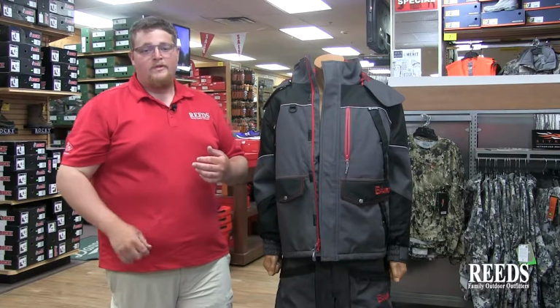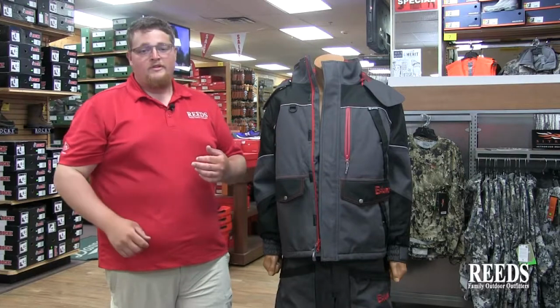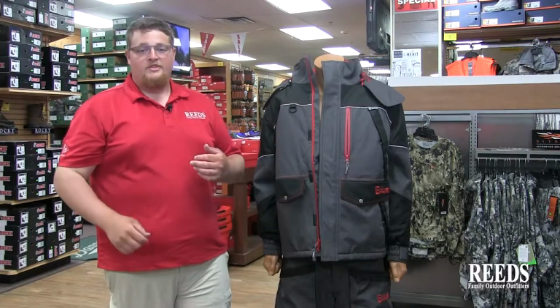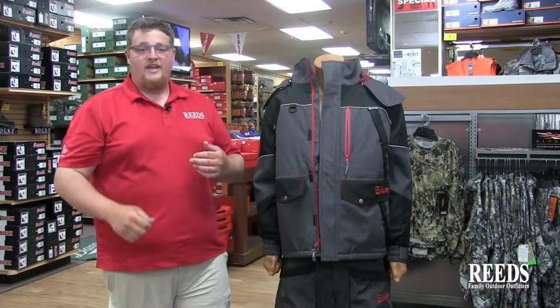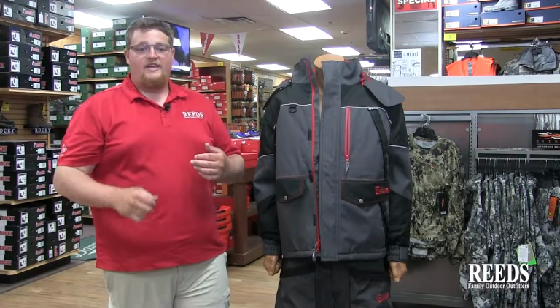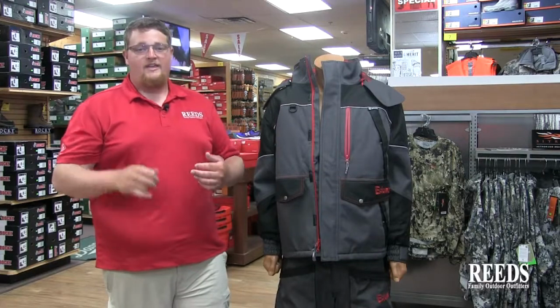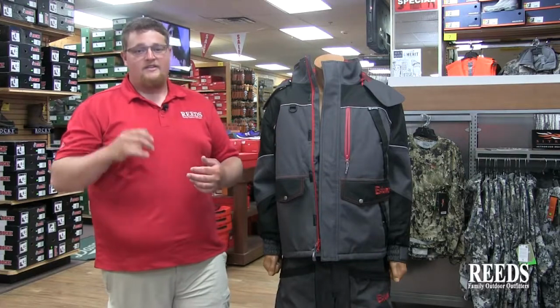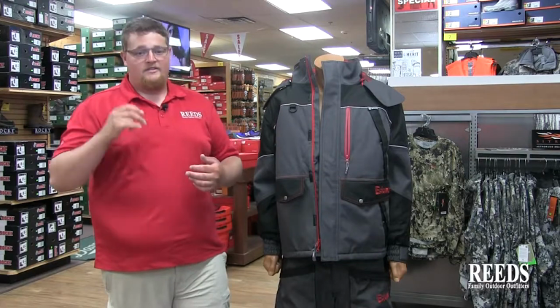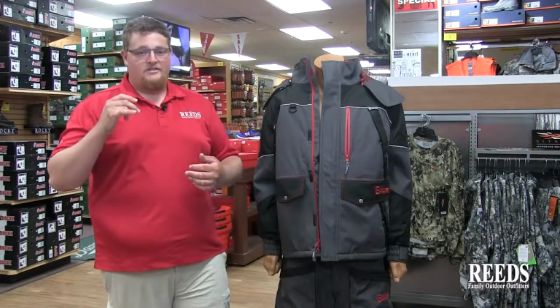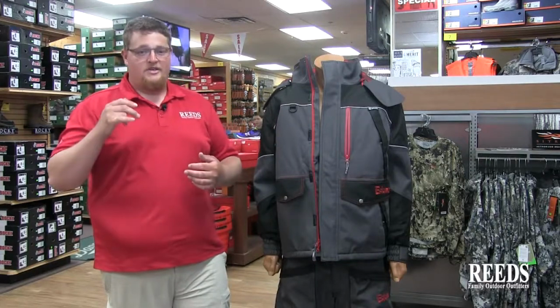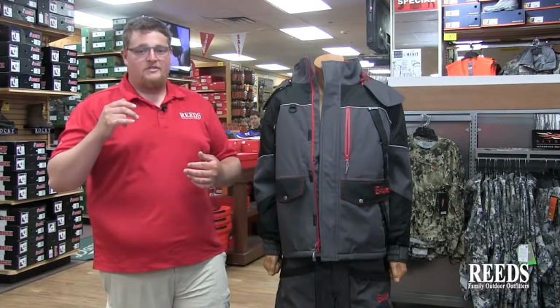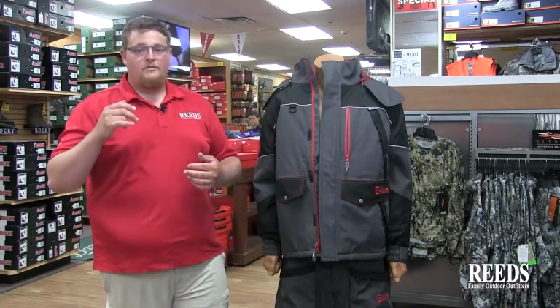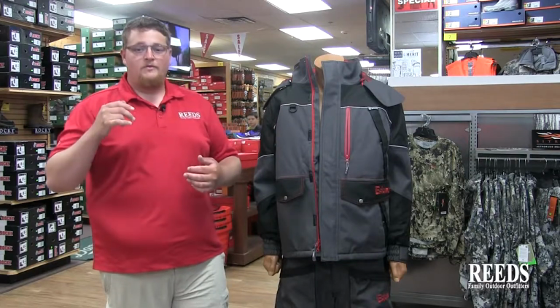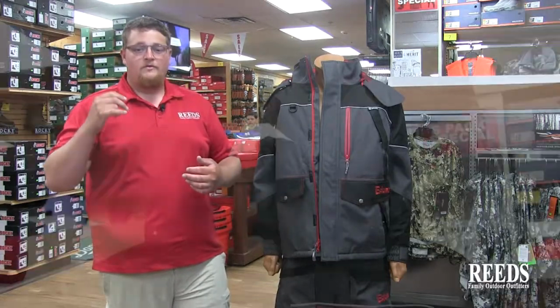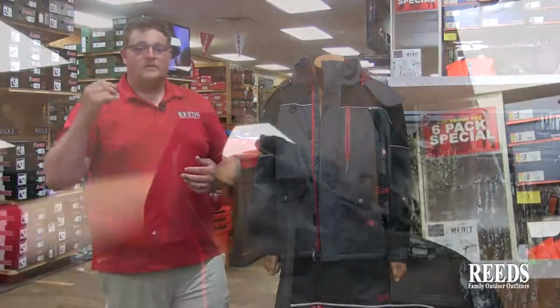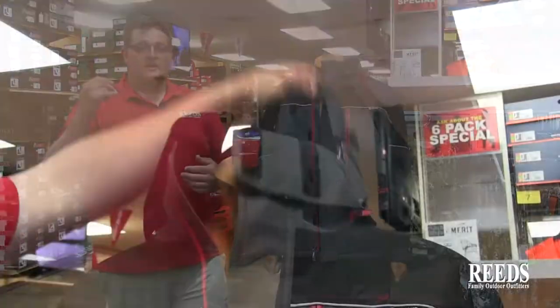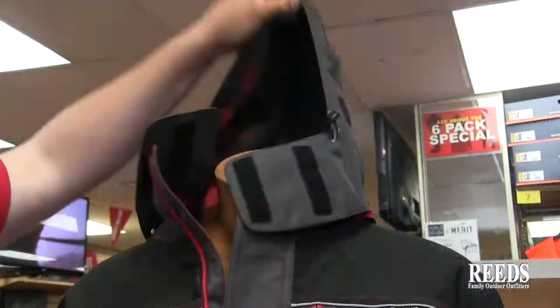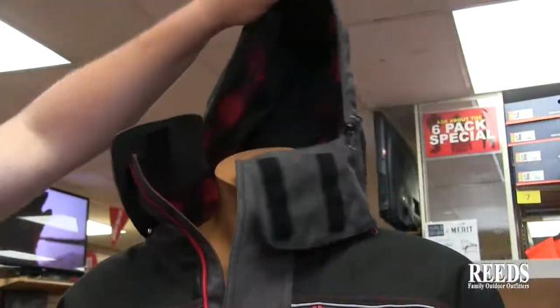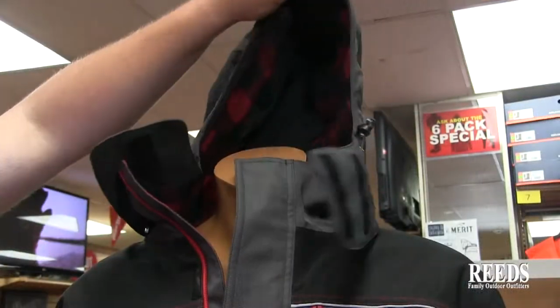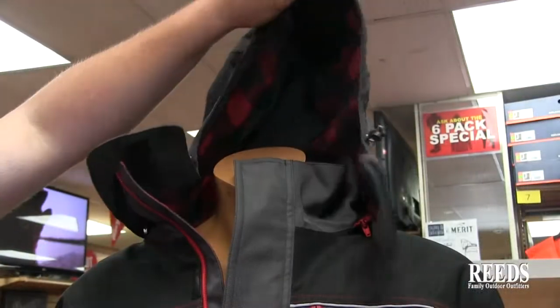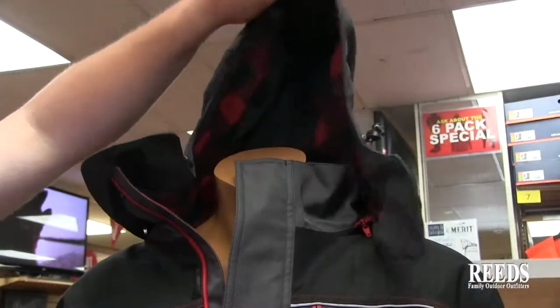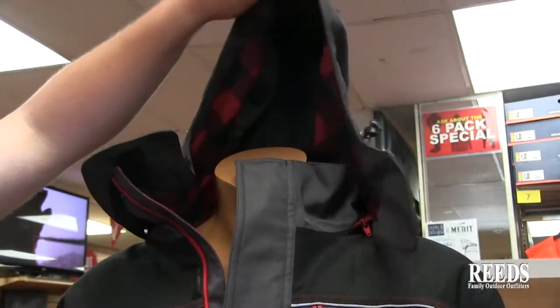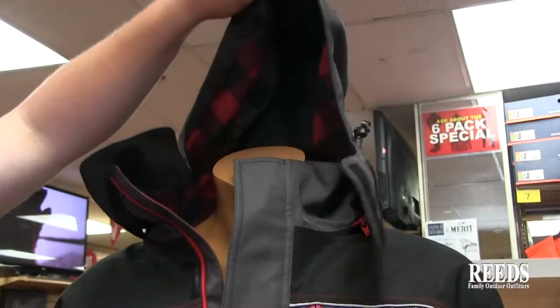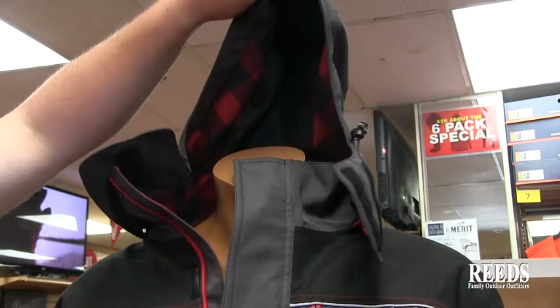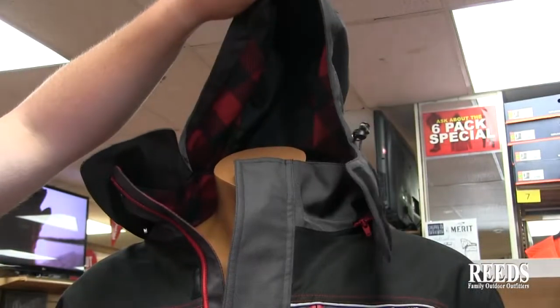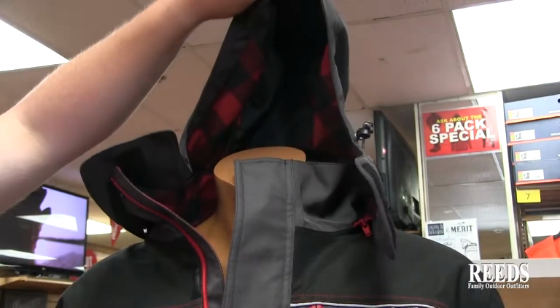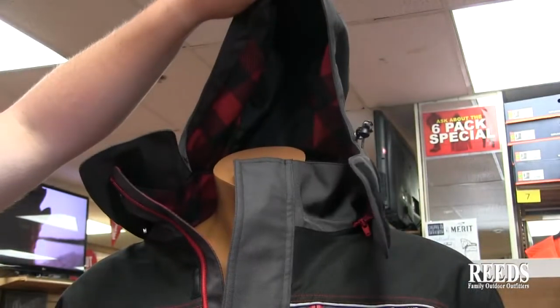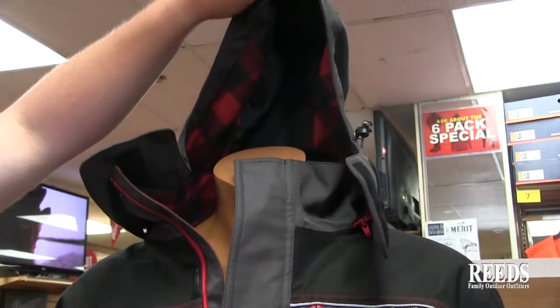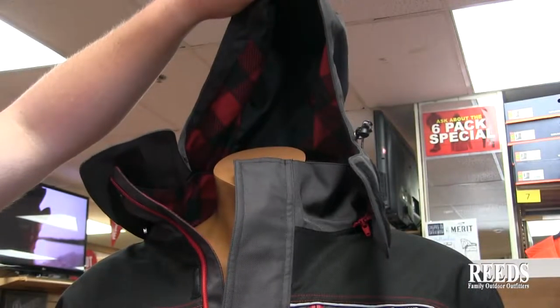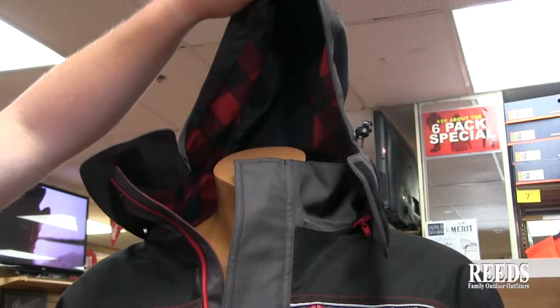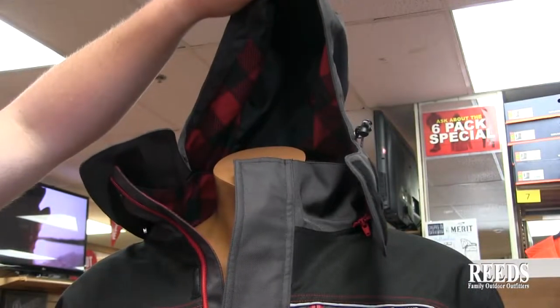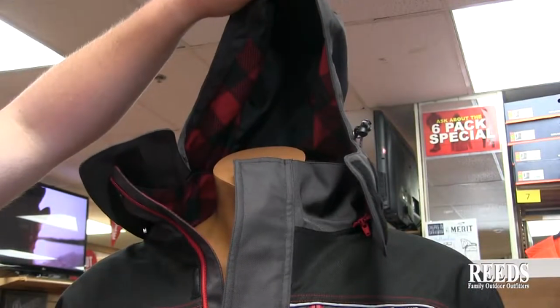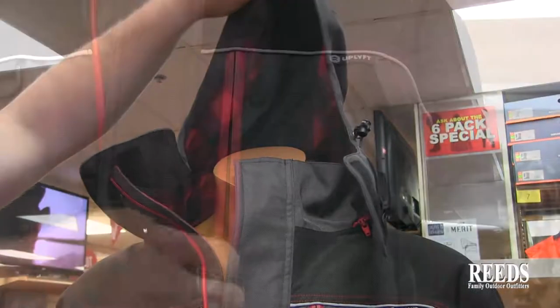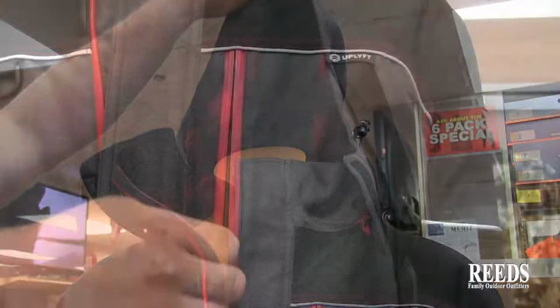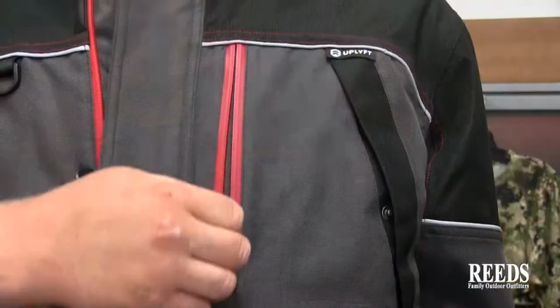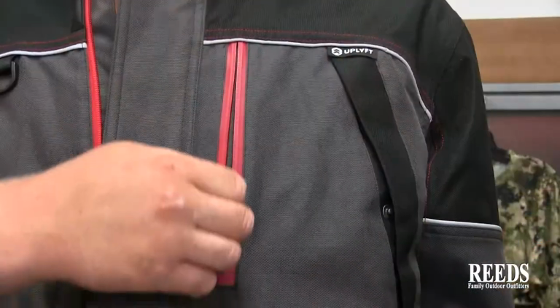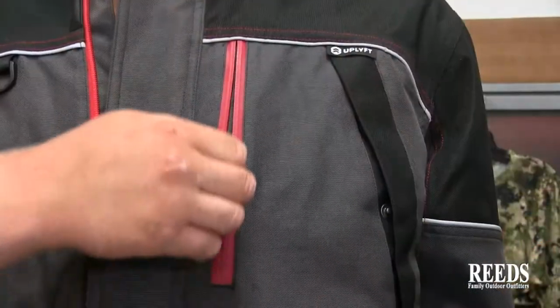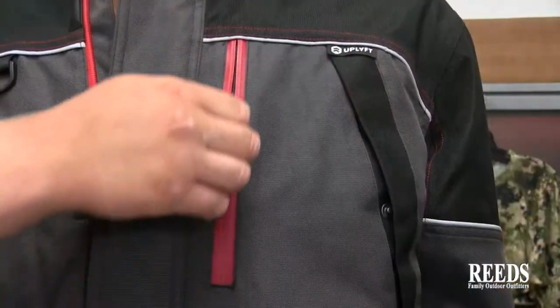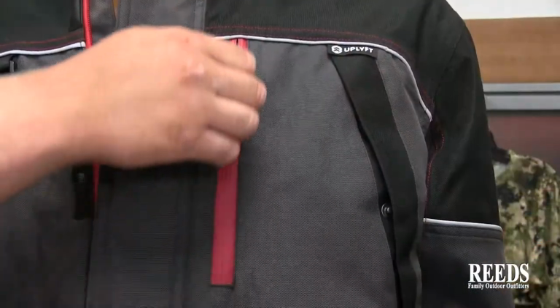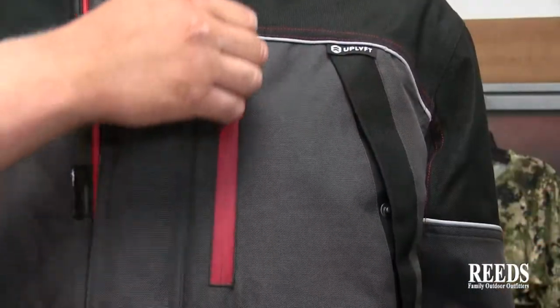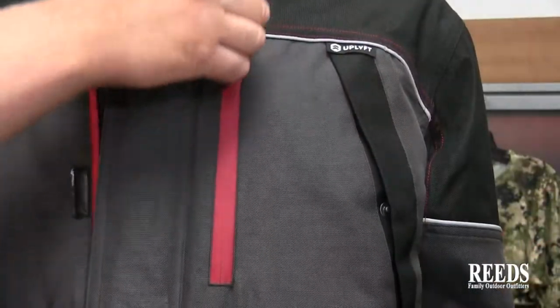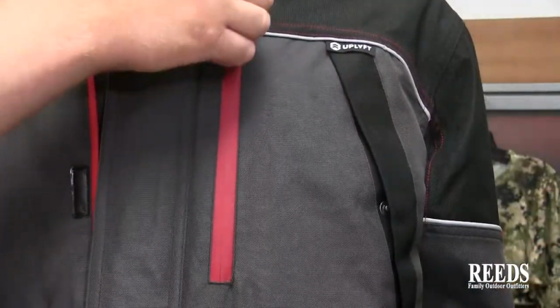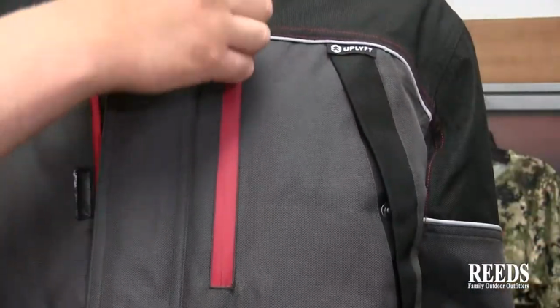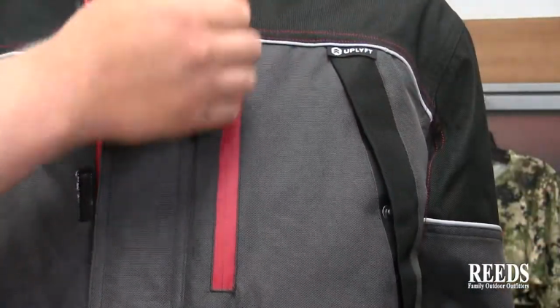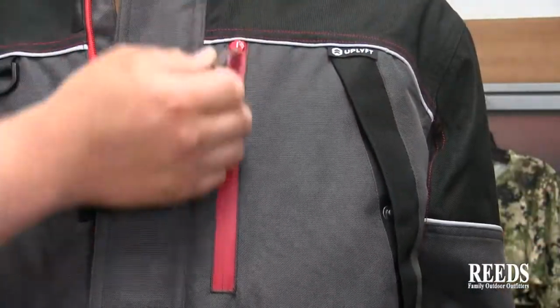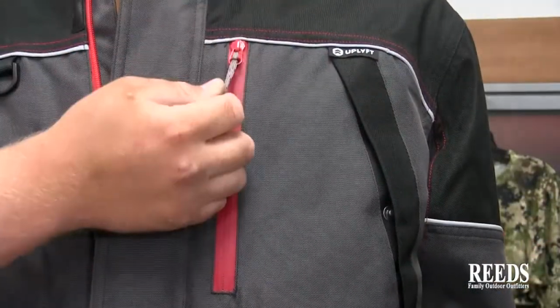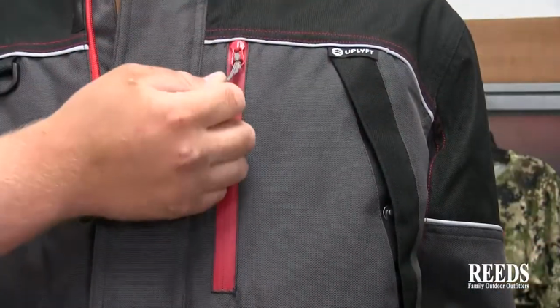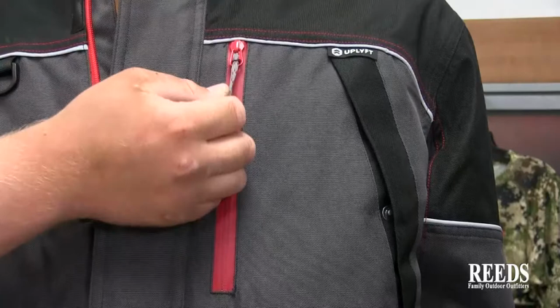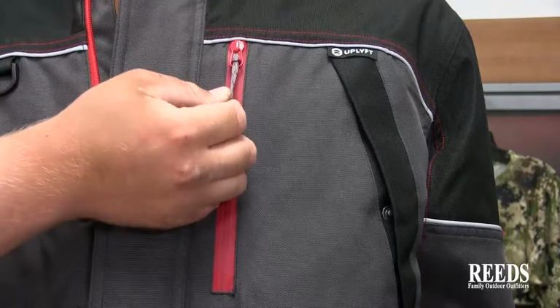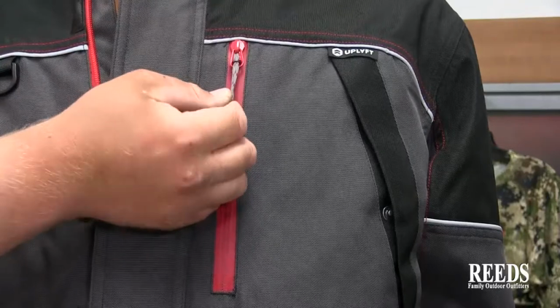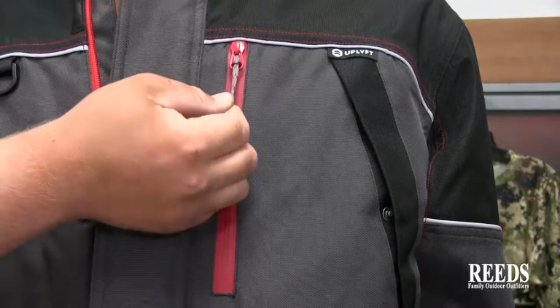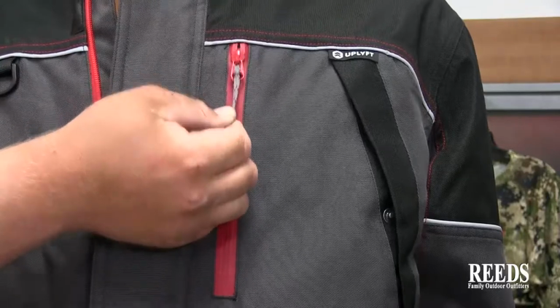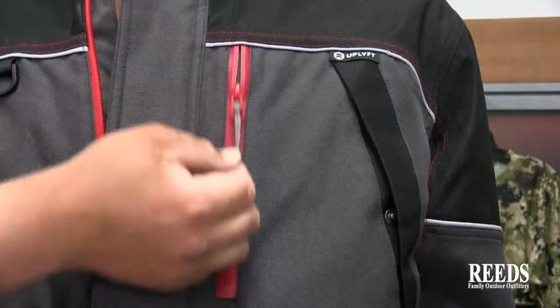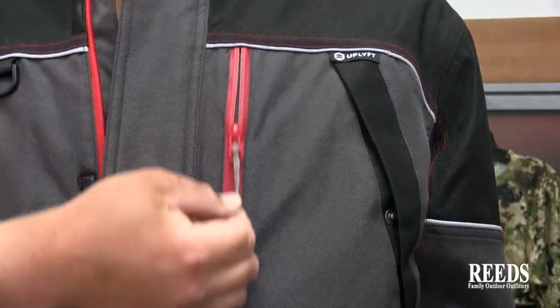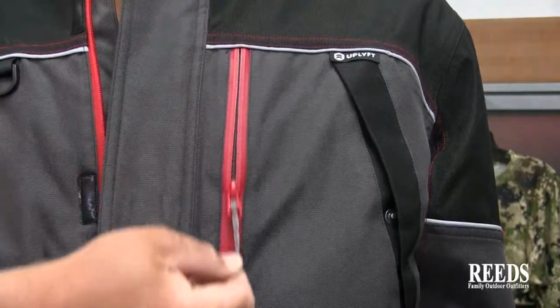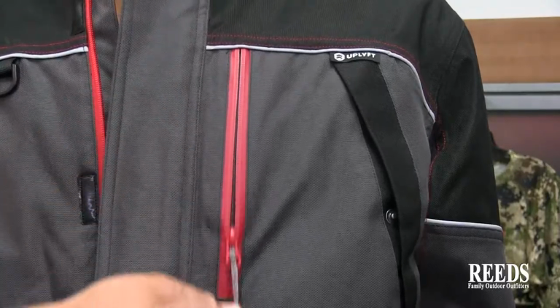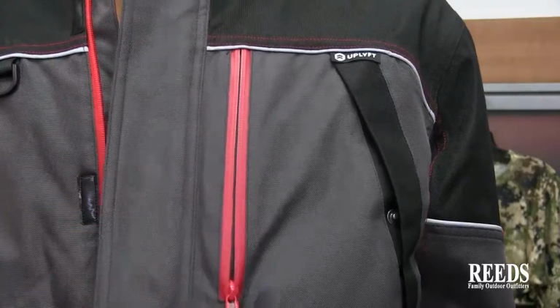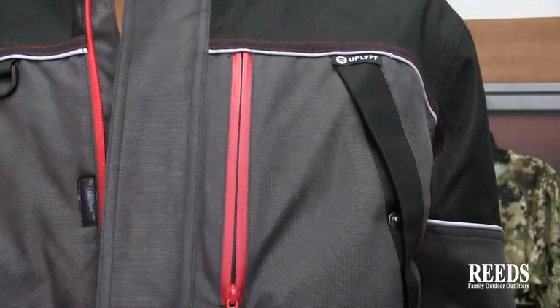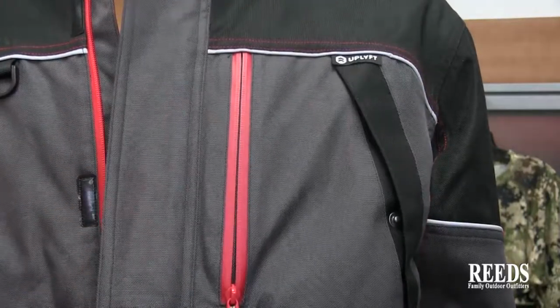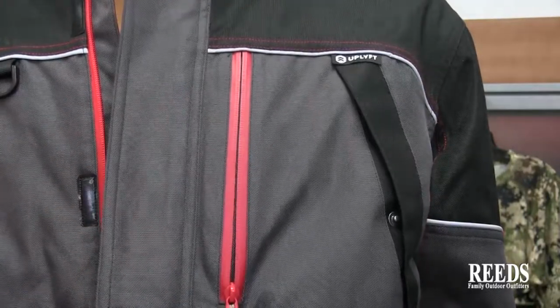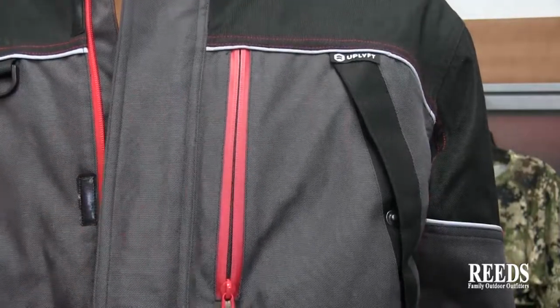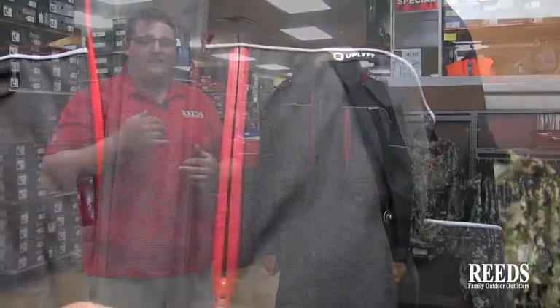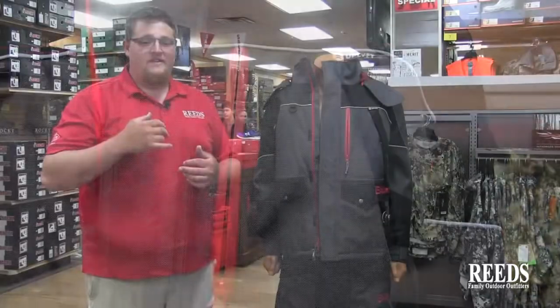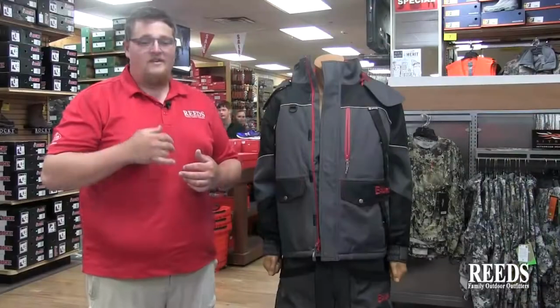The jacket is adjustable, has a removable hood, multifunctional pockets, and it also has reflective accents for safety.